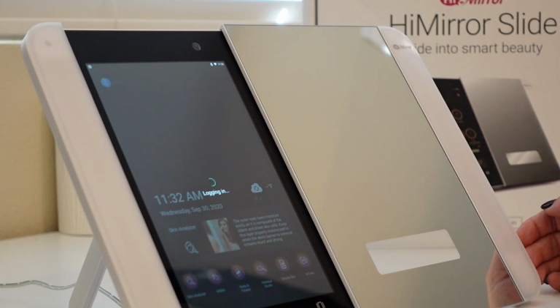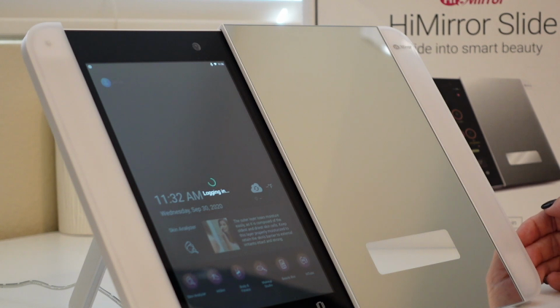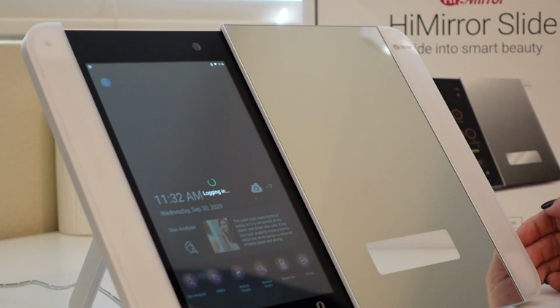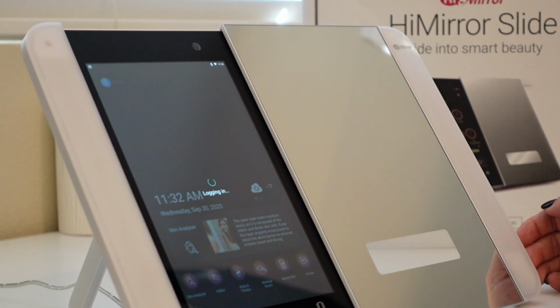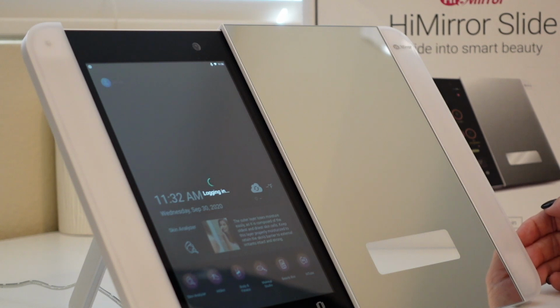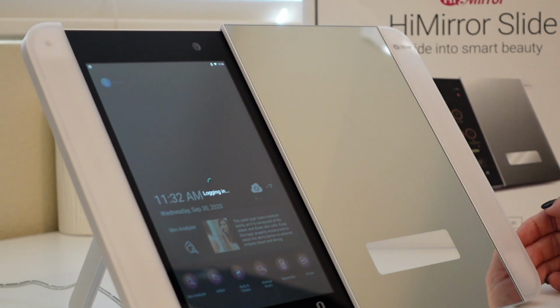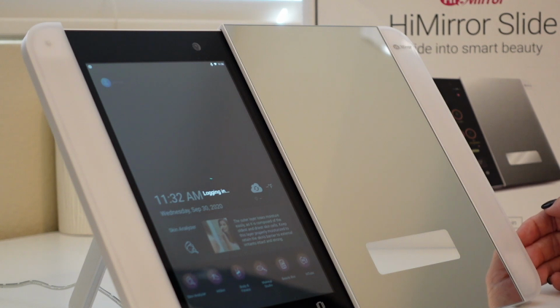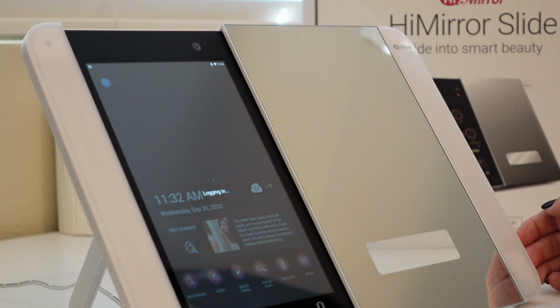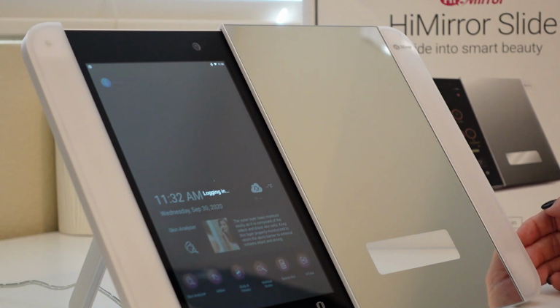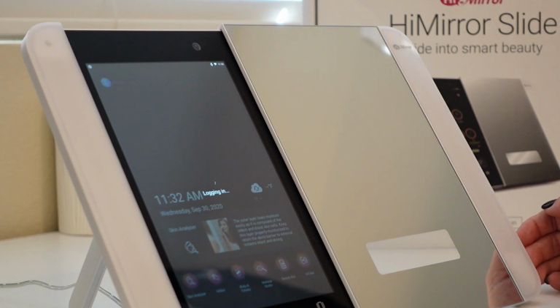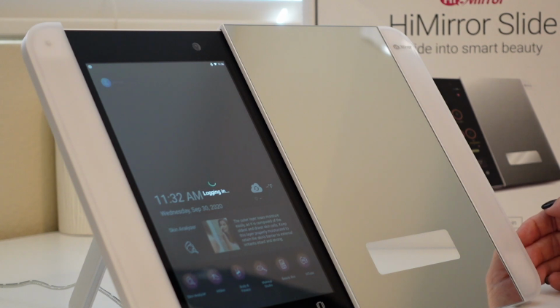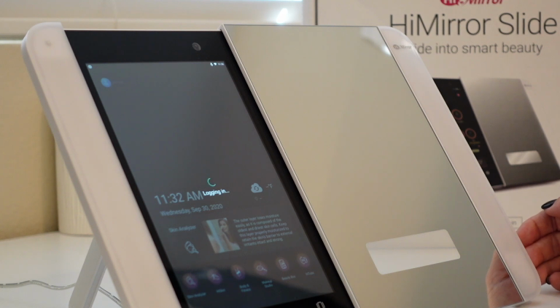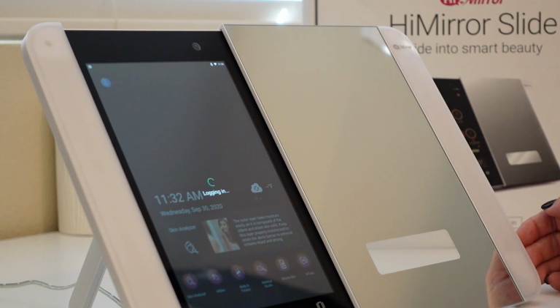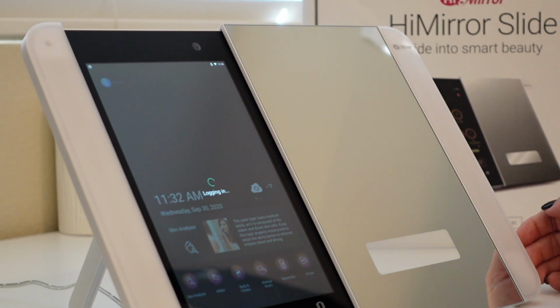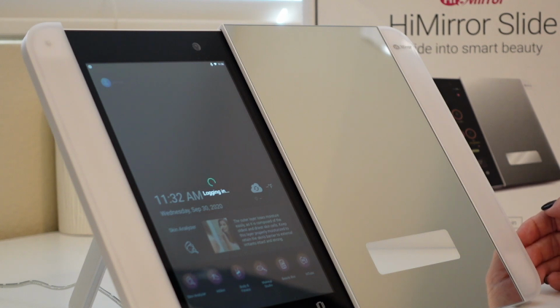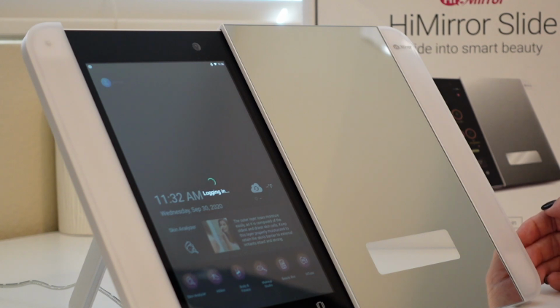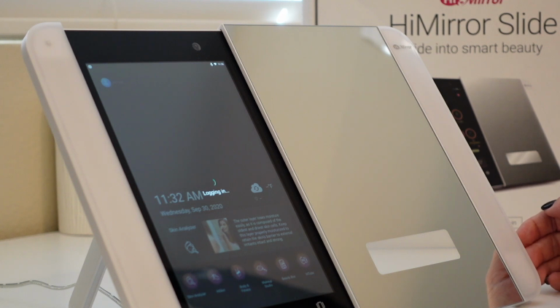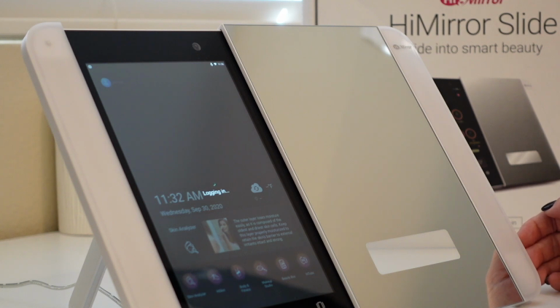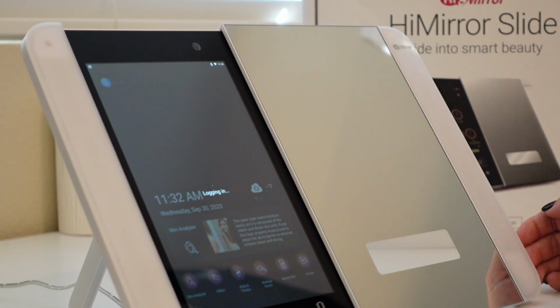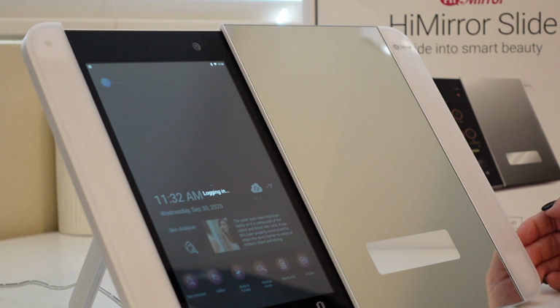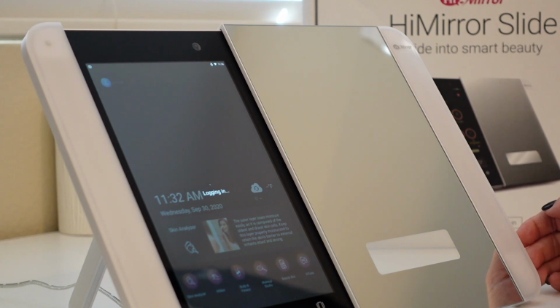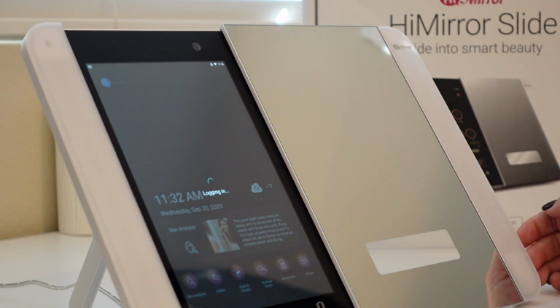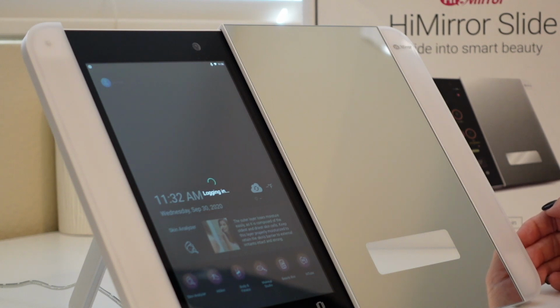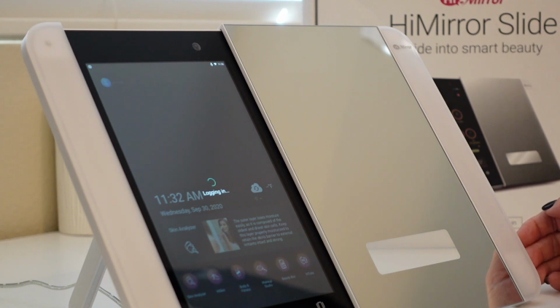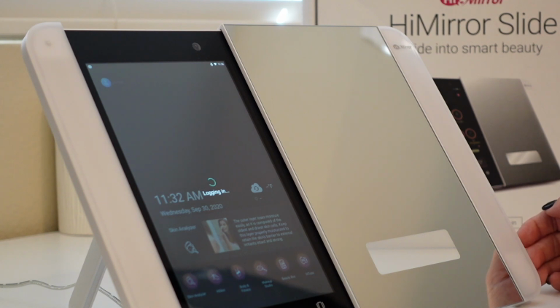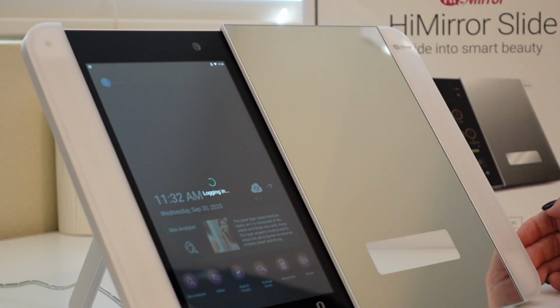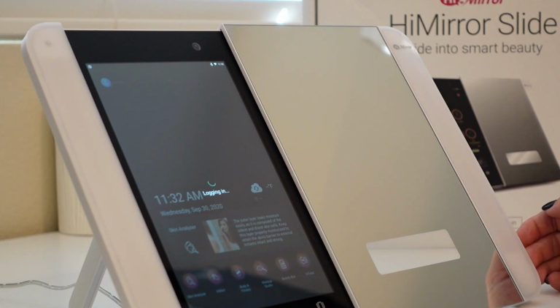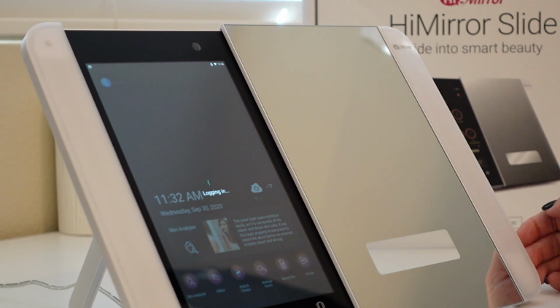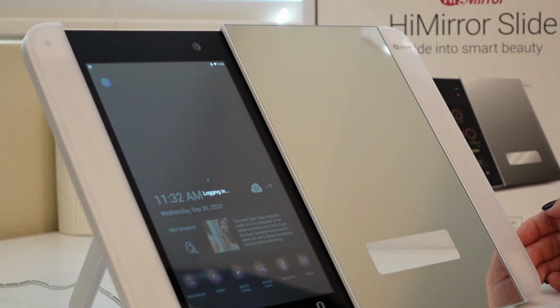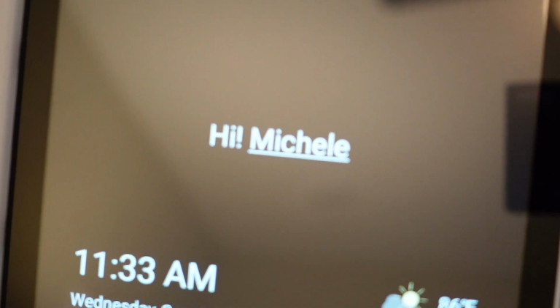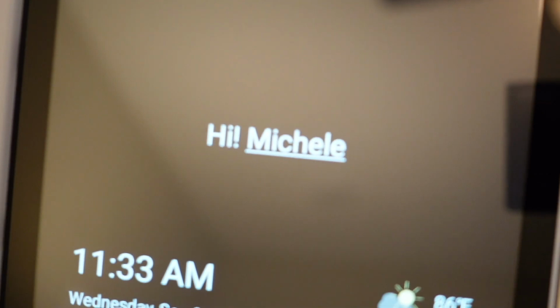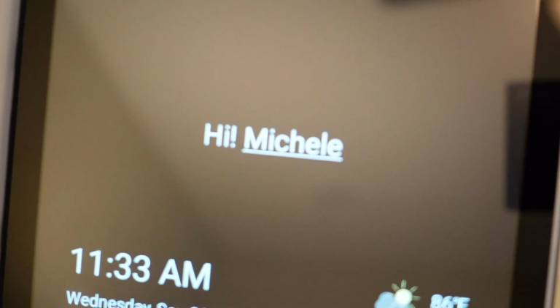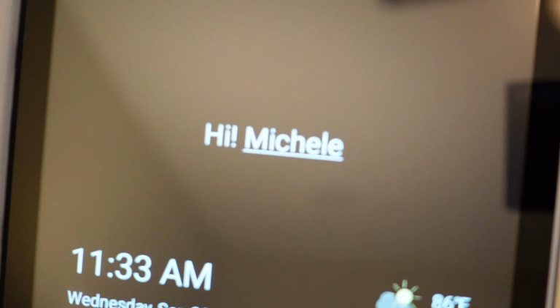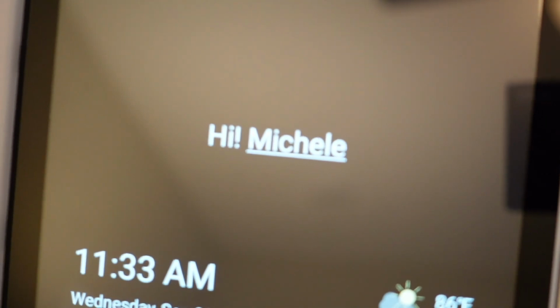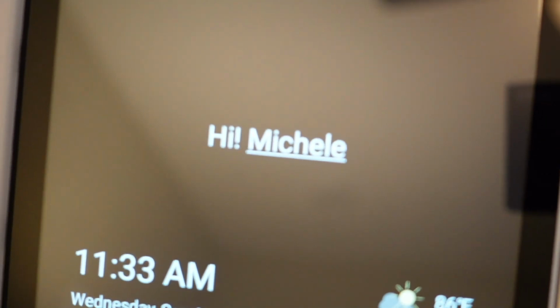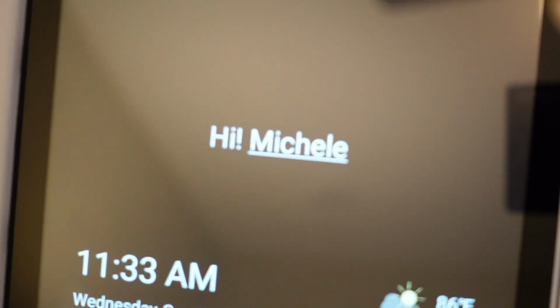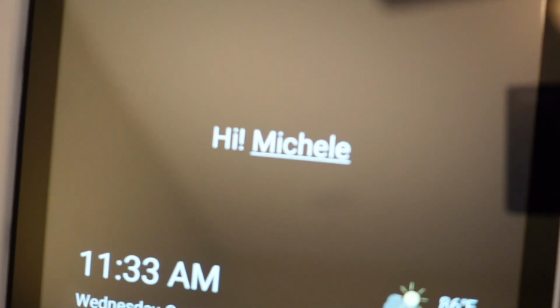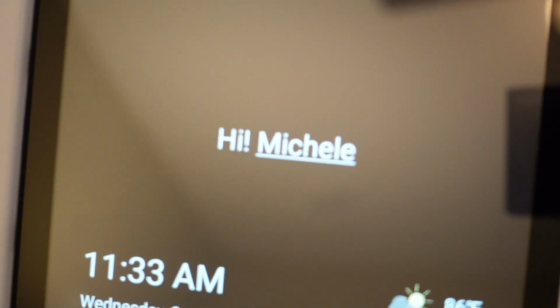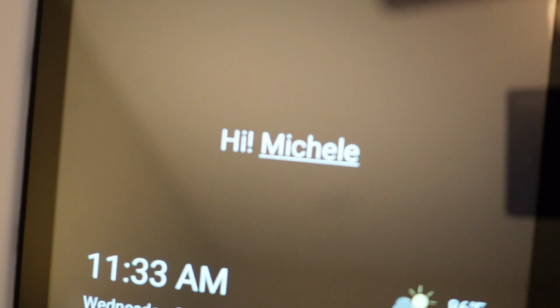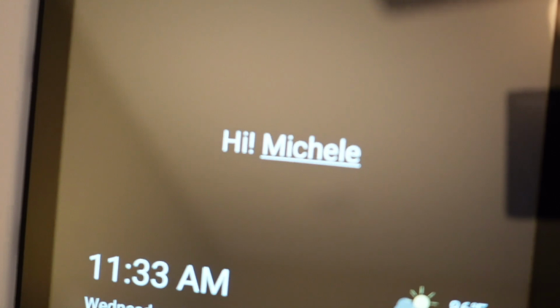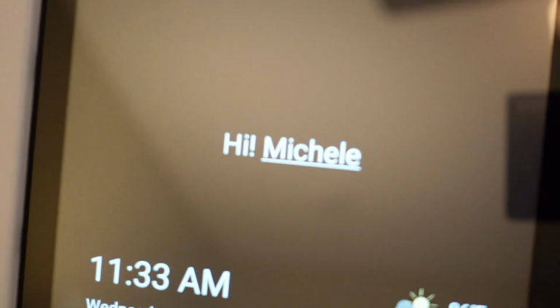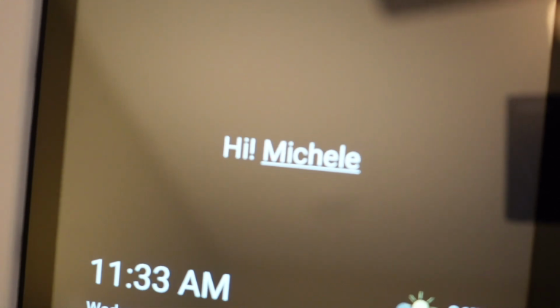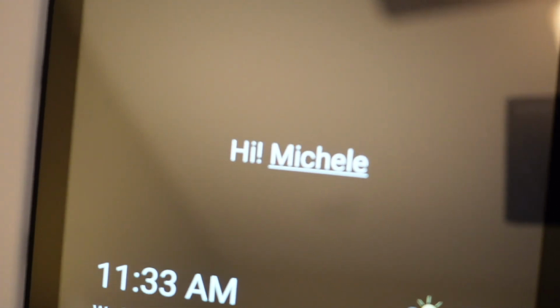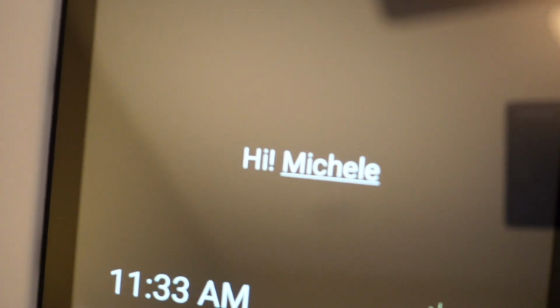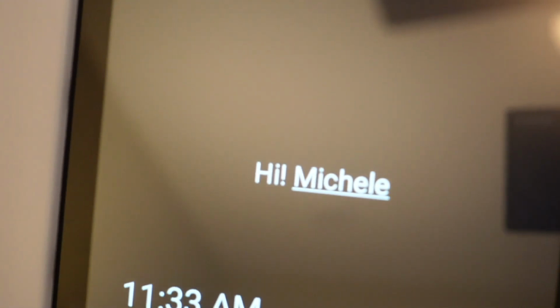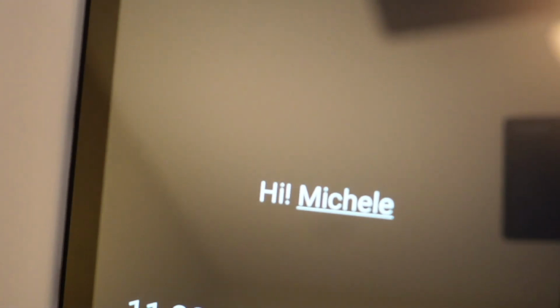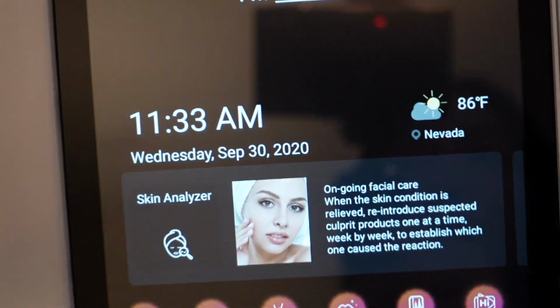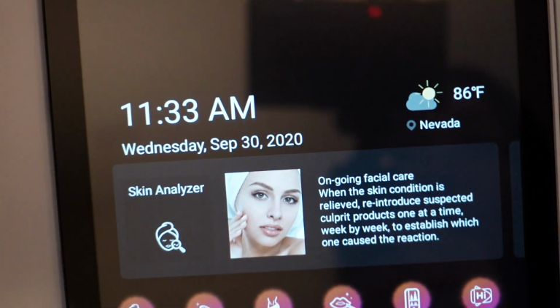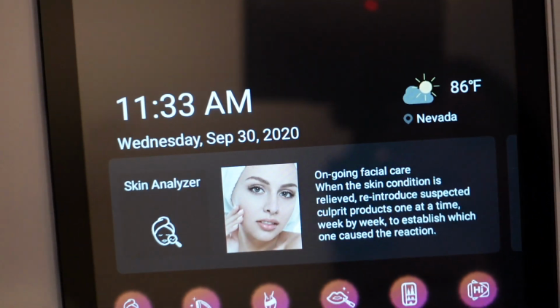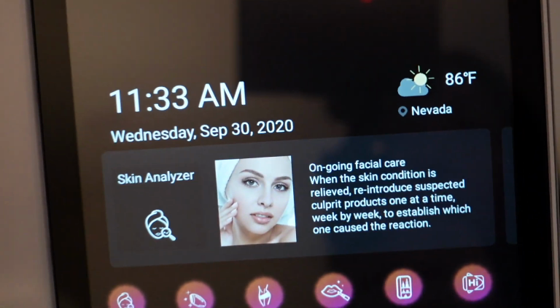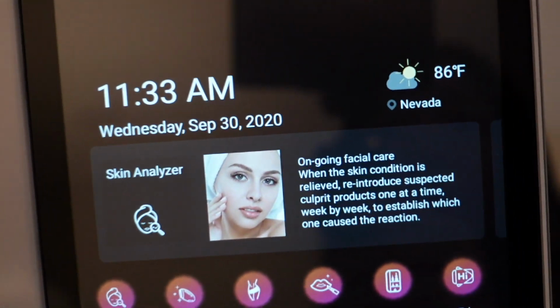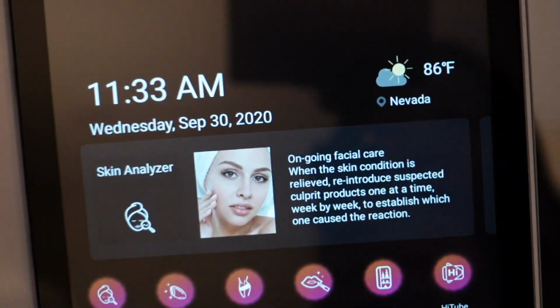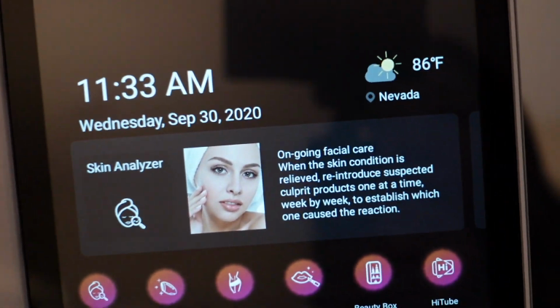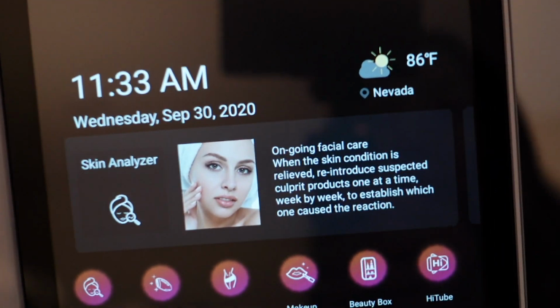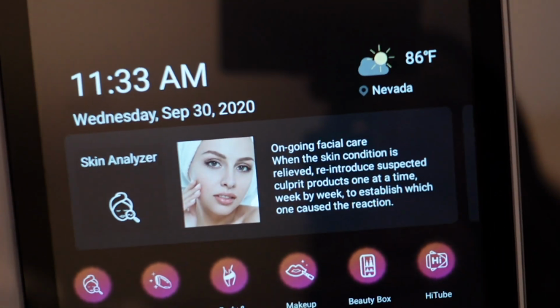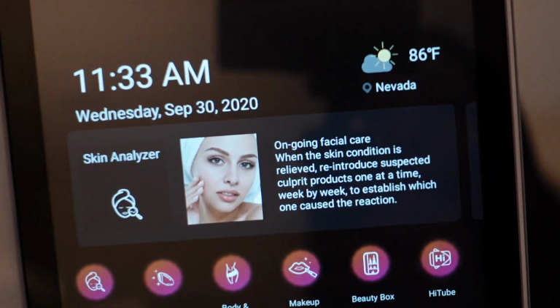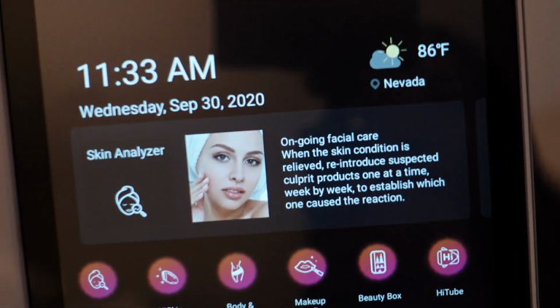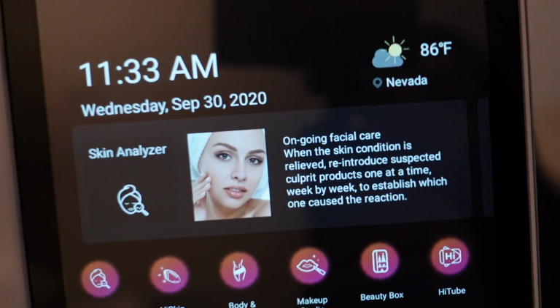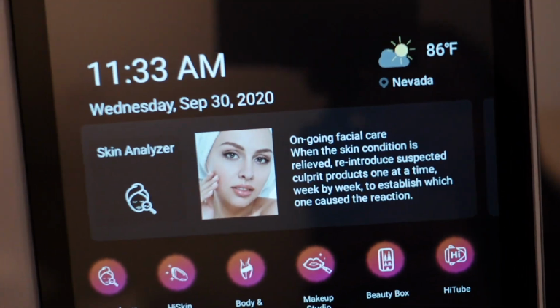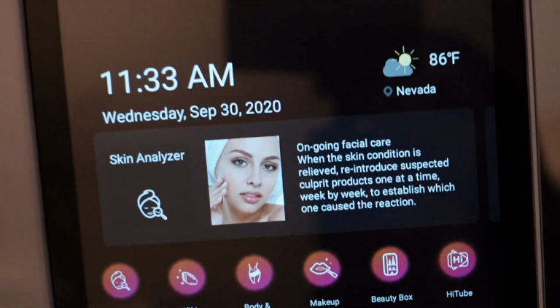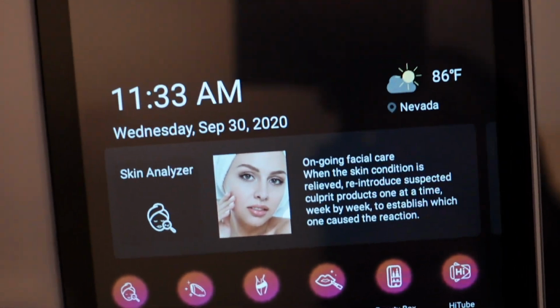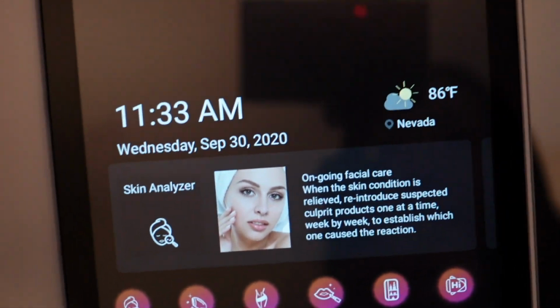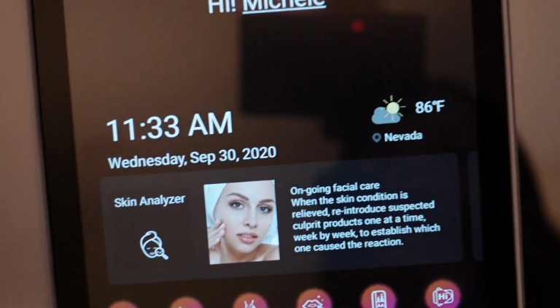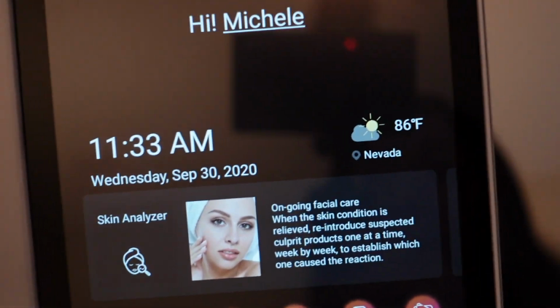Once I hit login, it just logs me in, it knows my location, and it gives me the weather, which I think is so great.